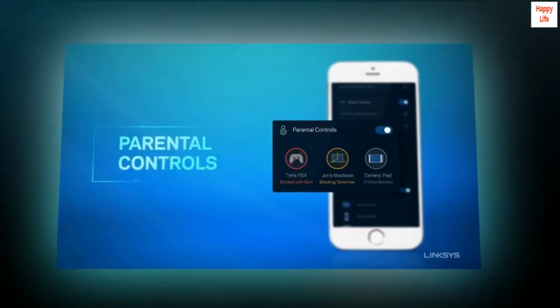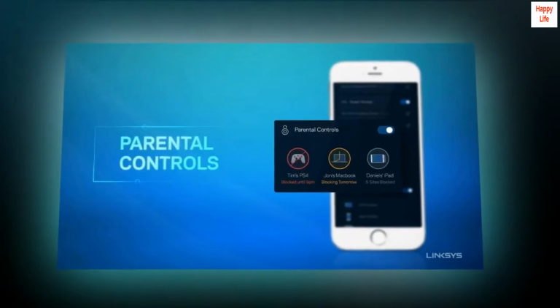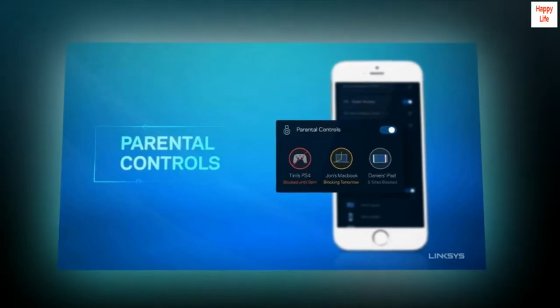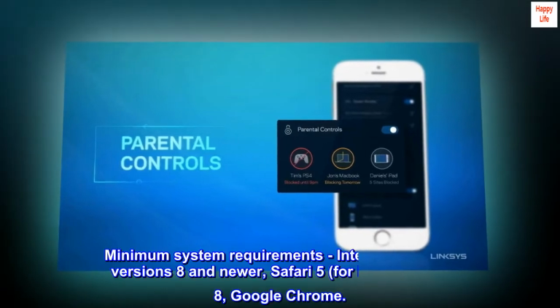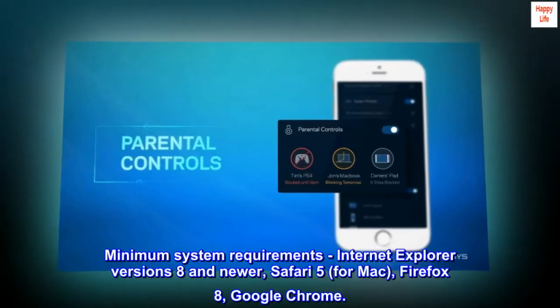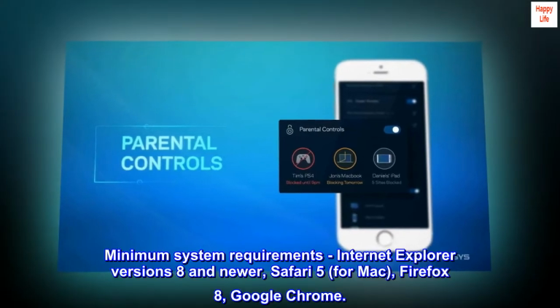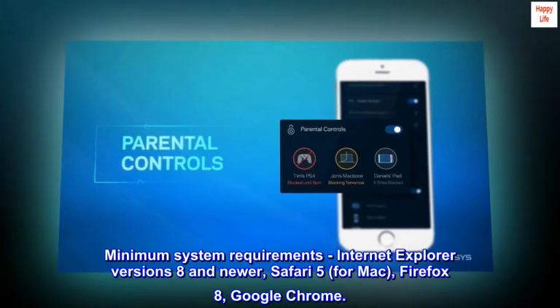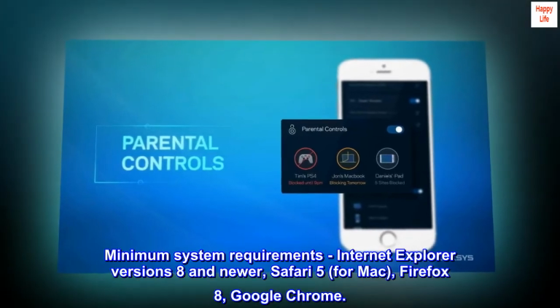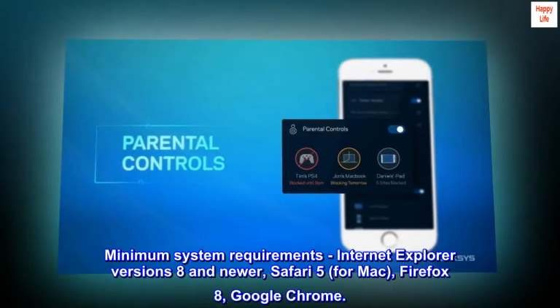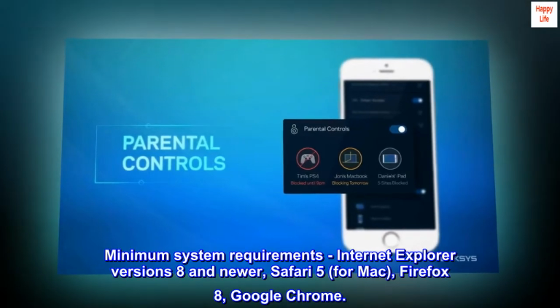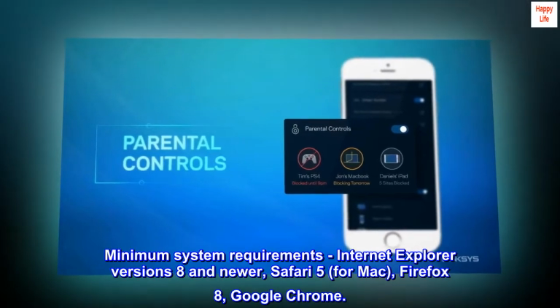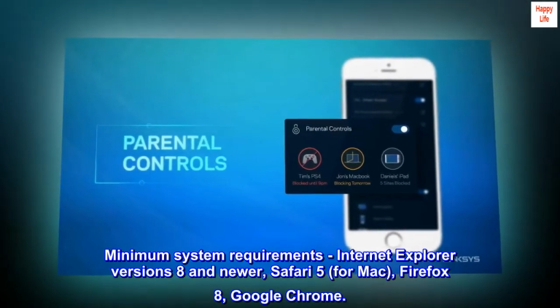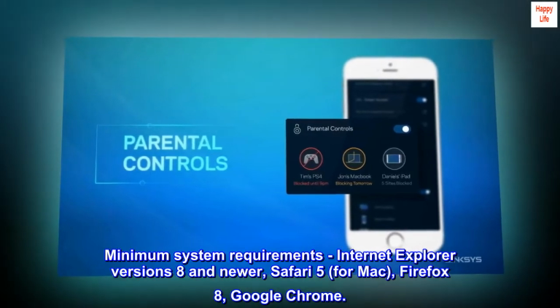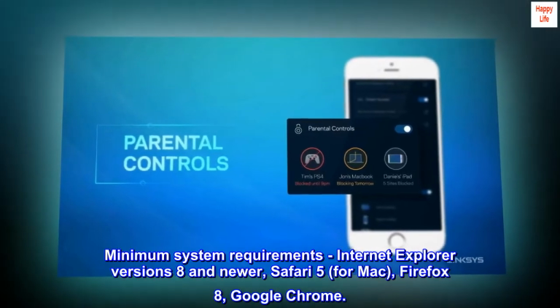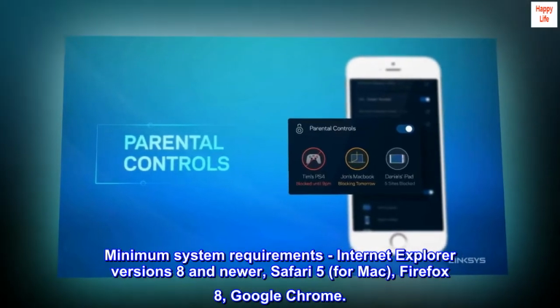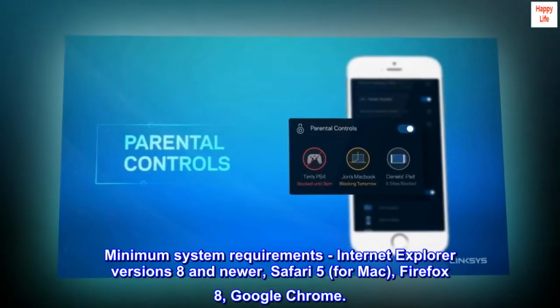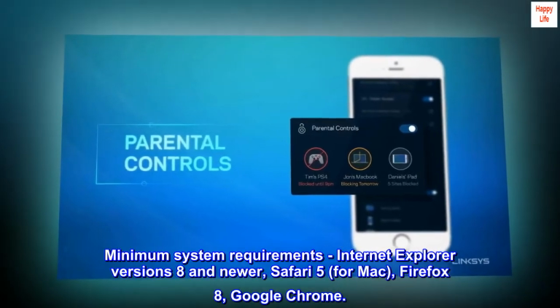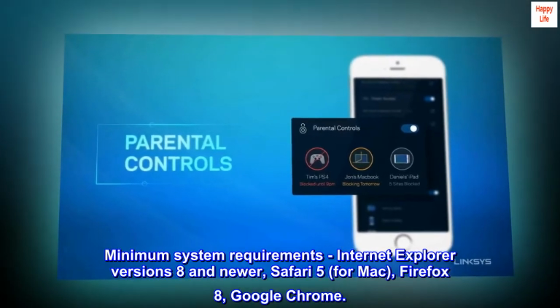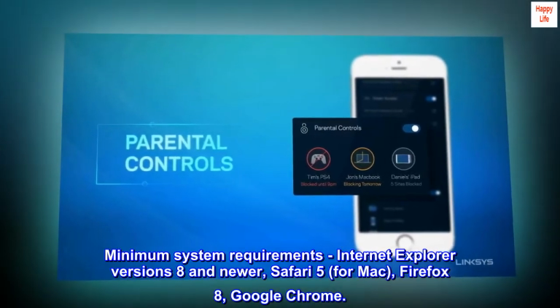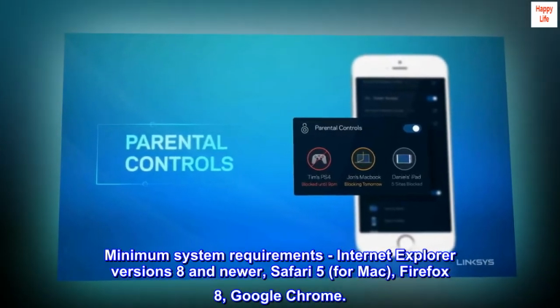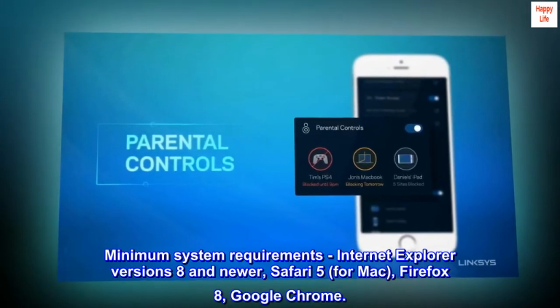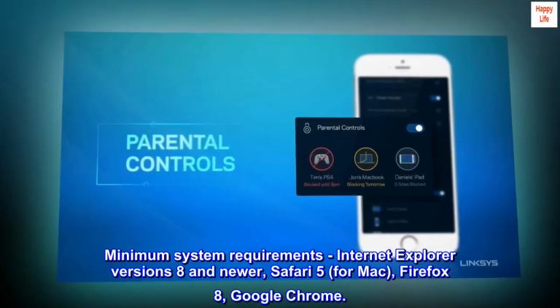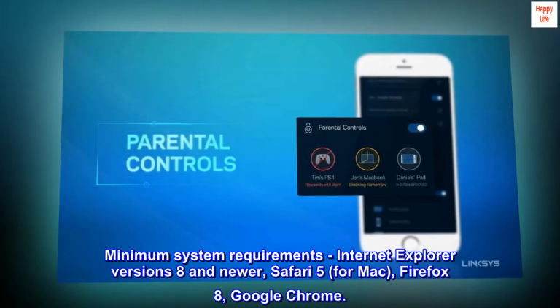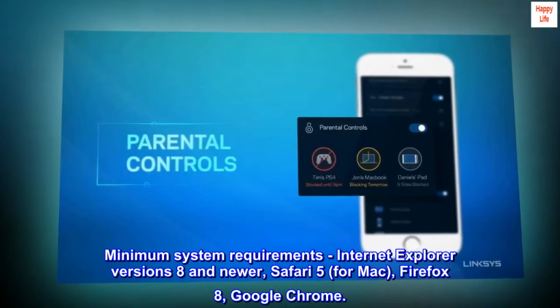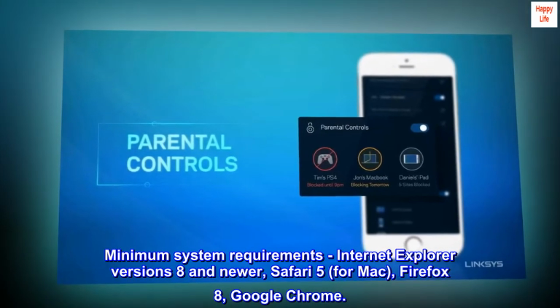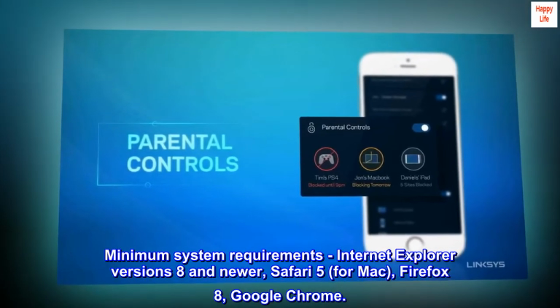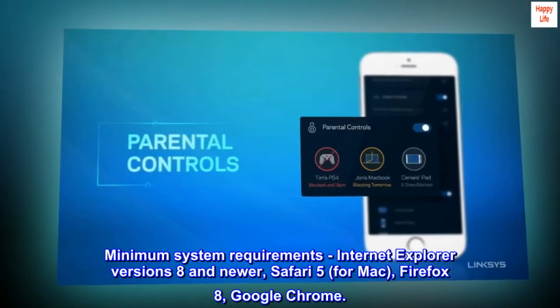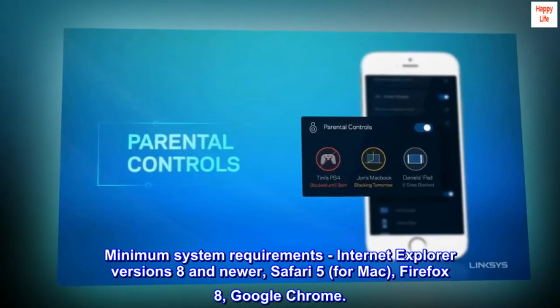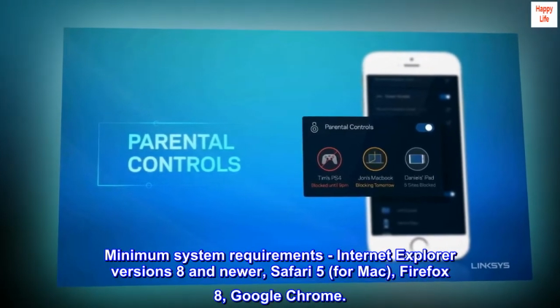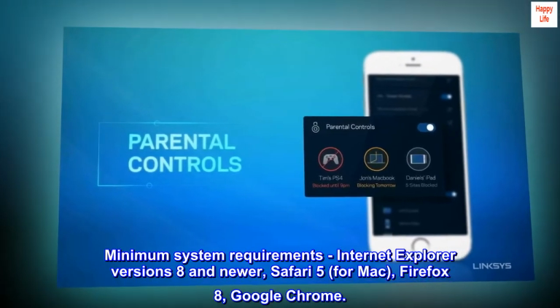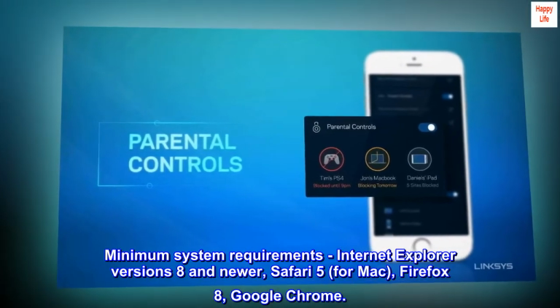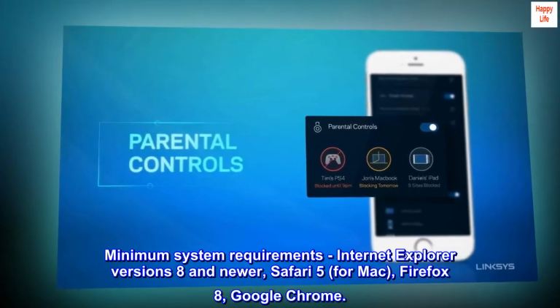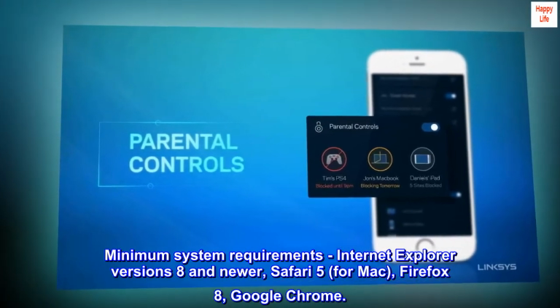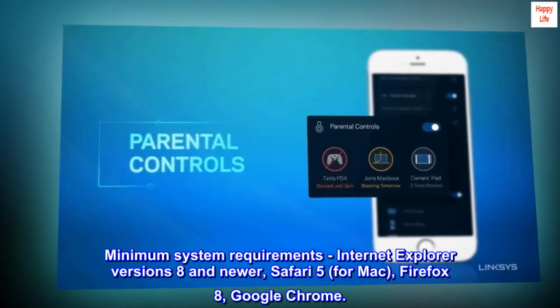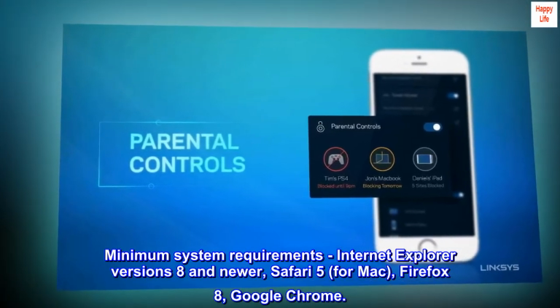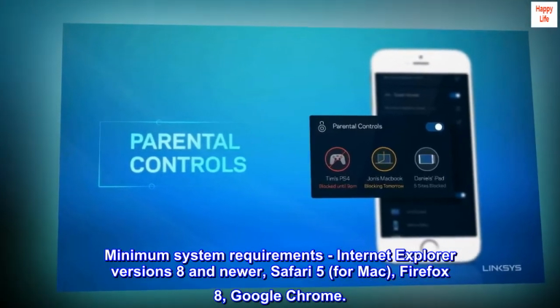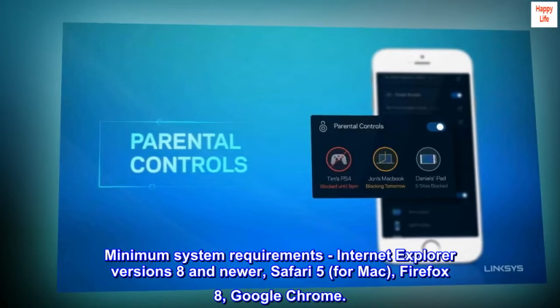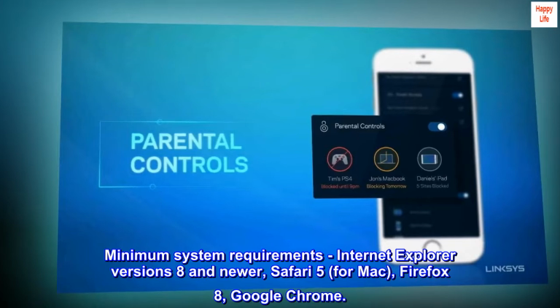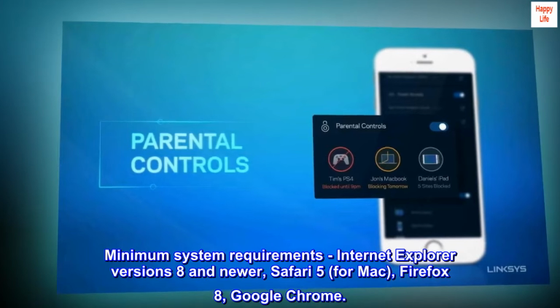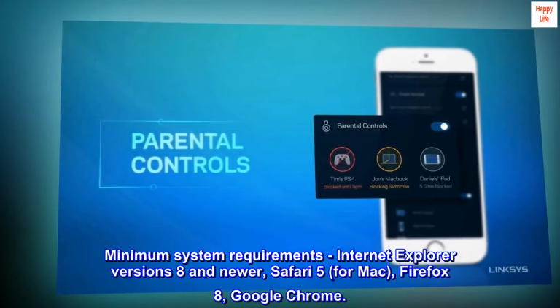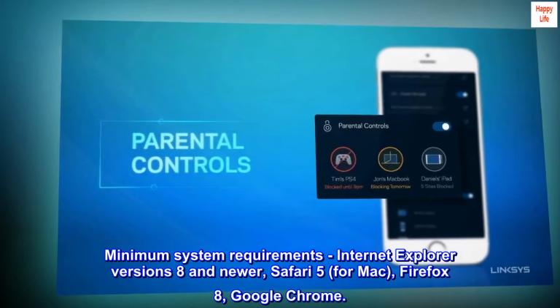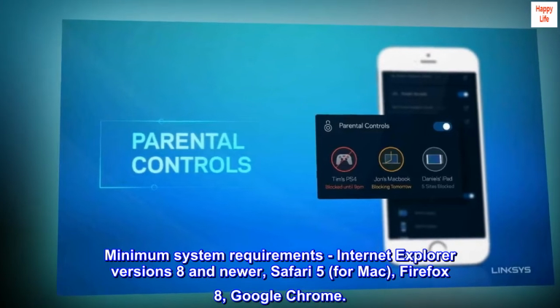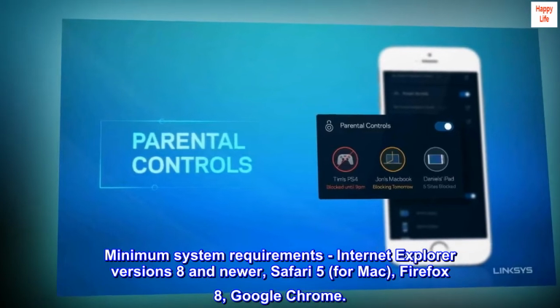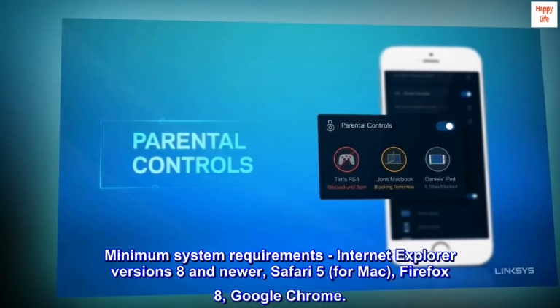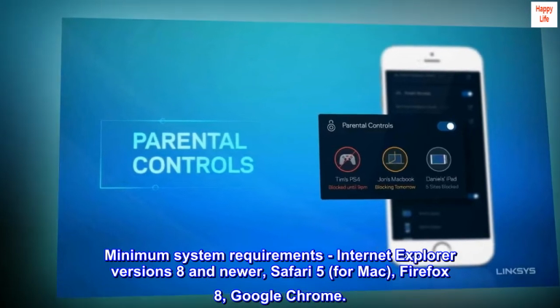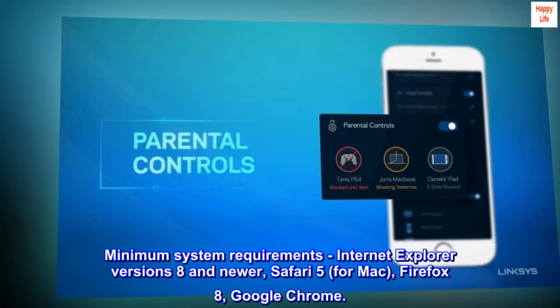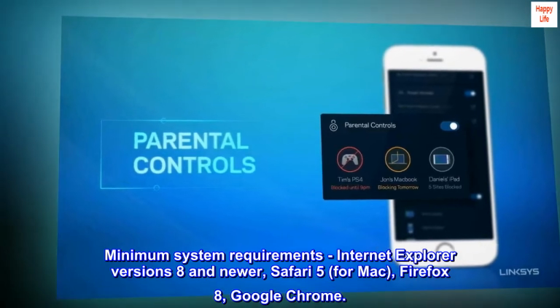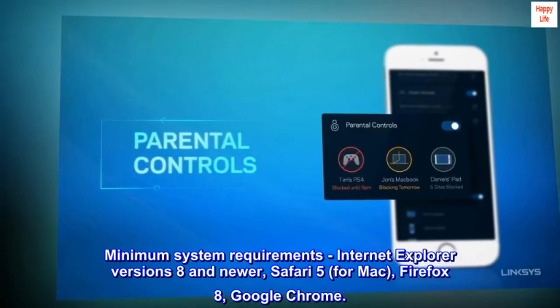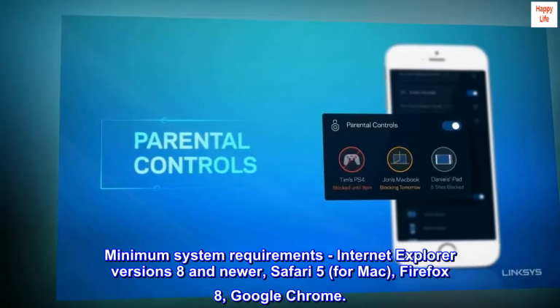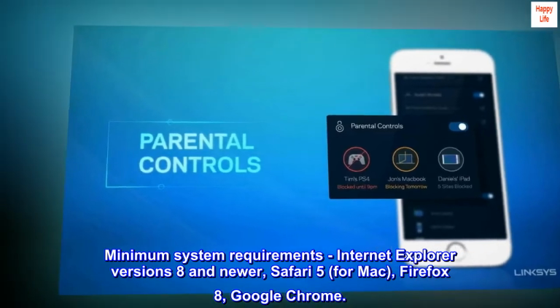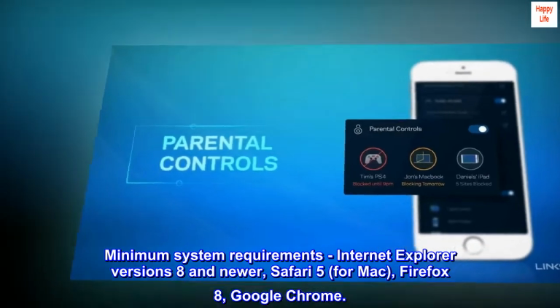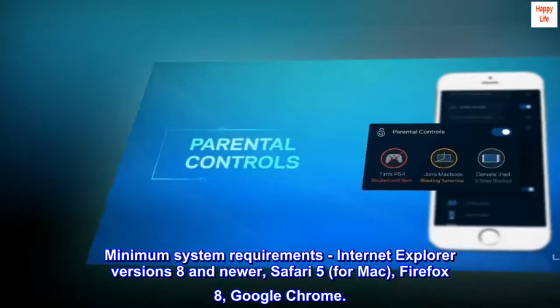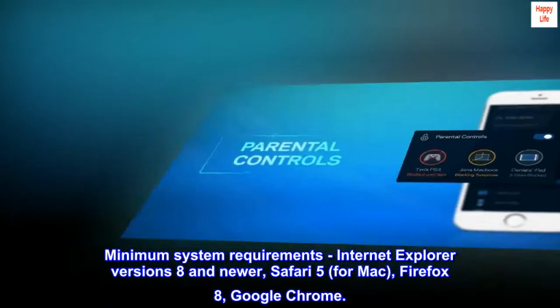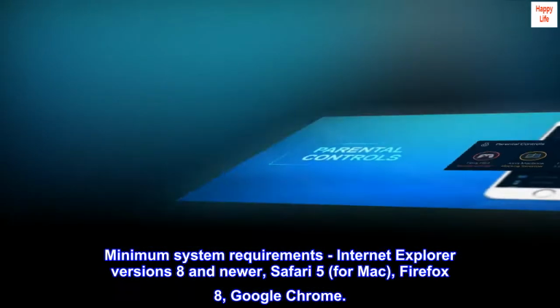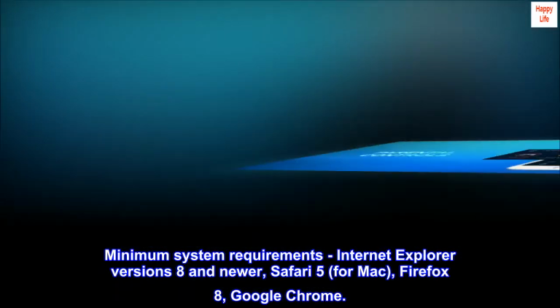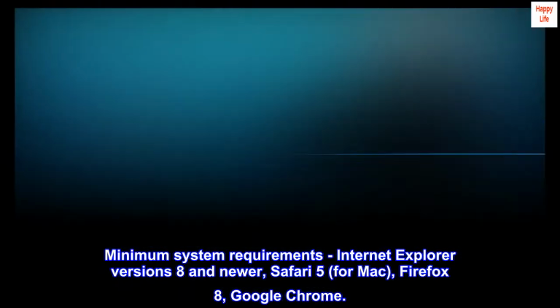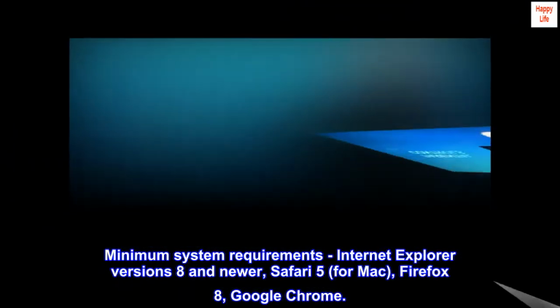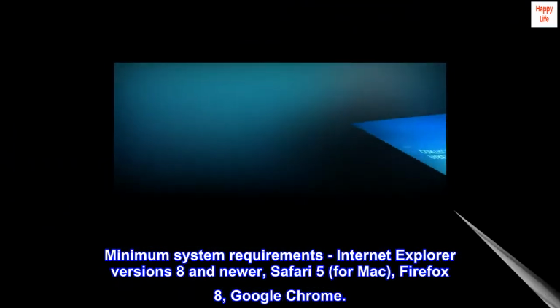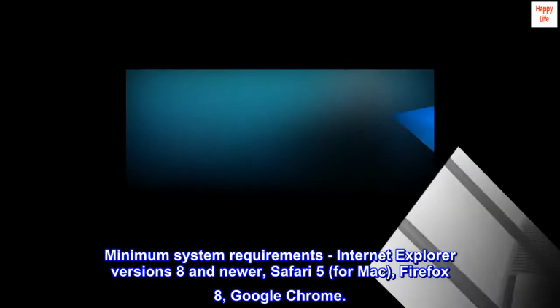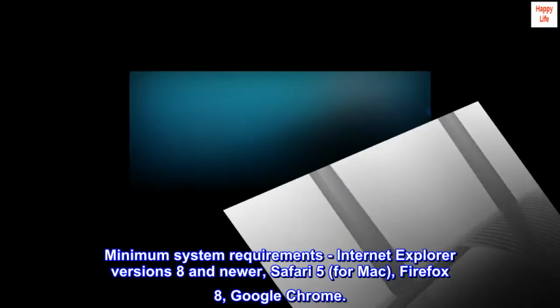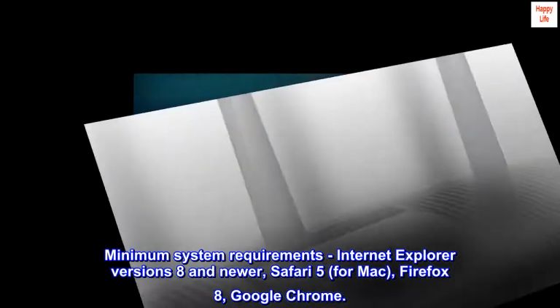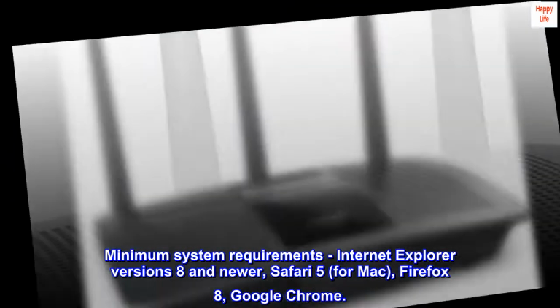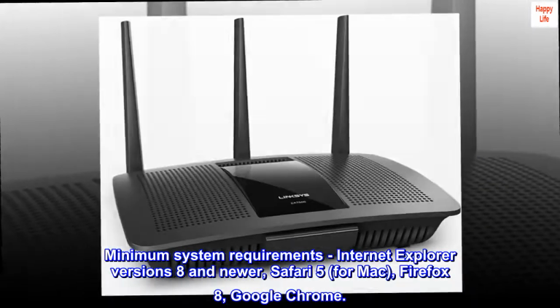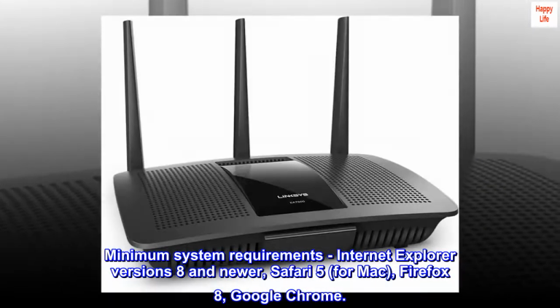Minimum system requirements: Internet Explorer versions 8 and newer, Safari 5 for Mac, Firefox 8, Google Chrome.